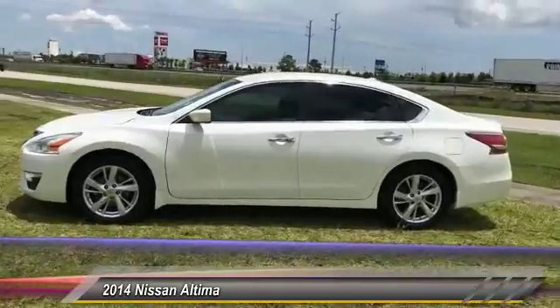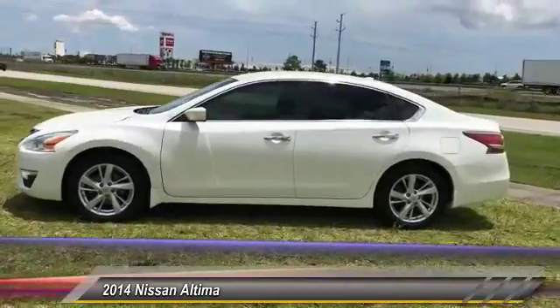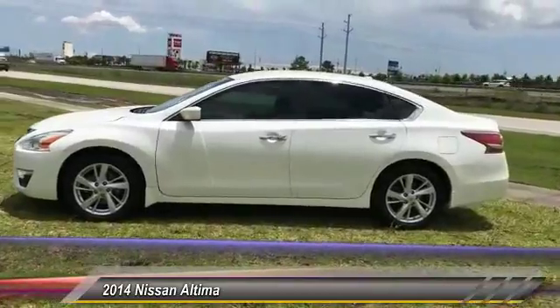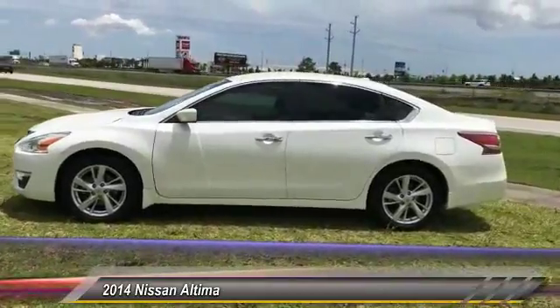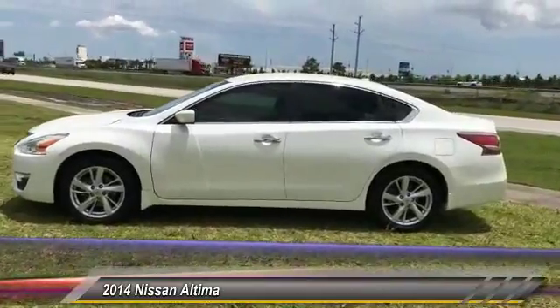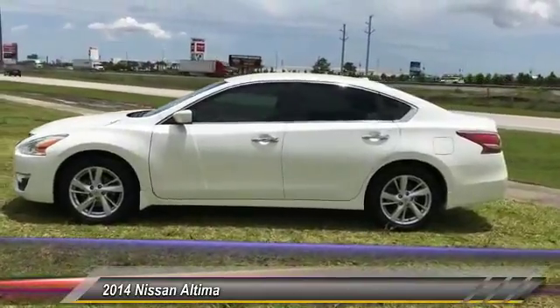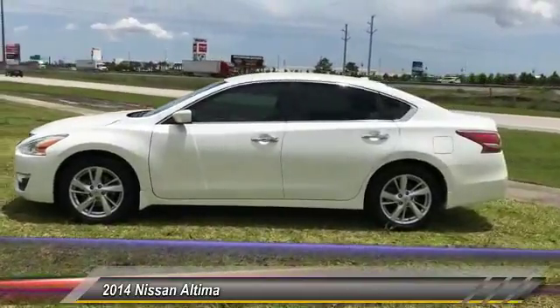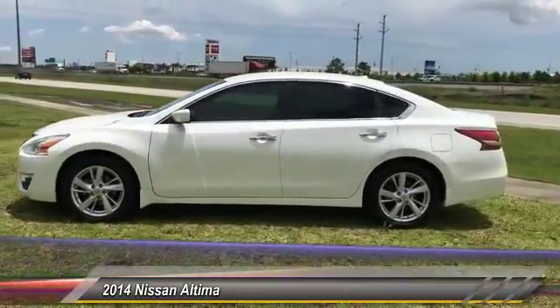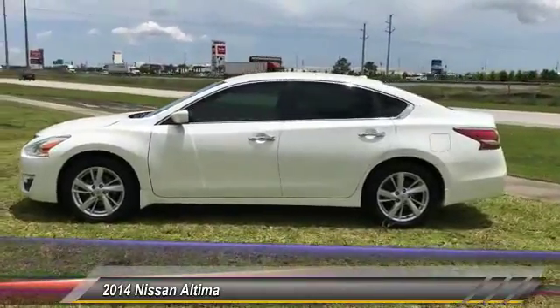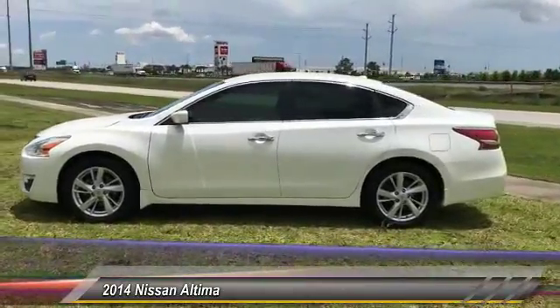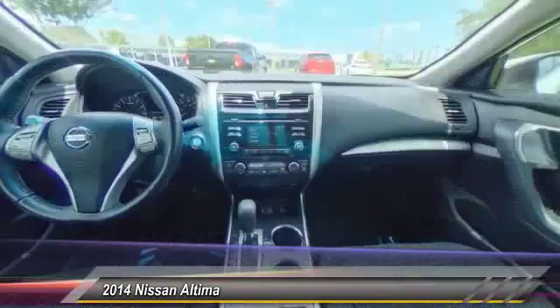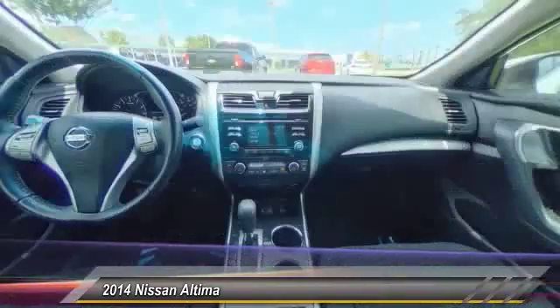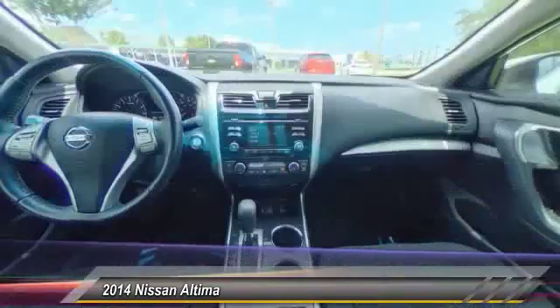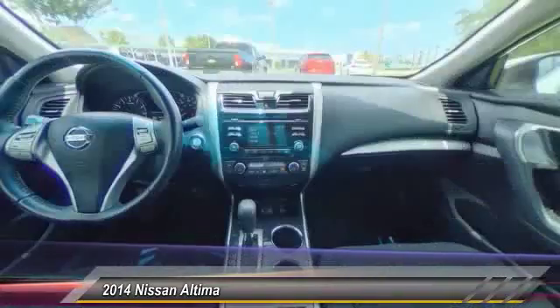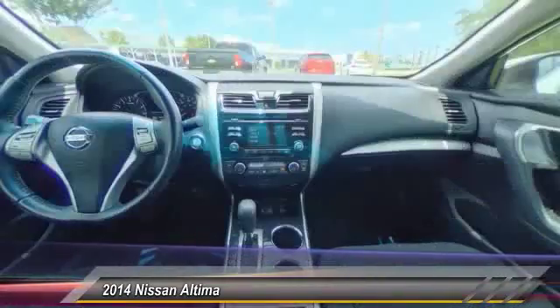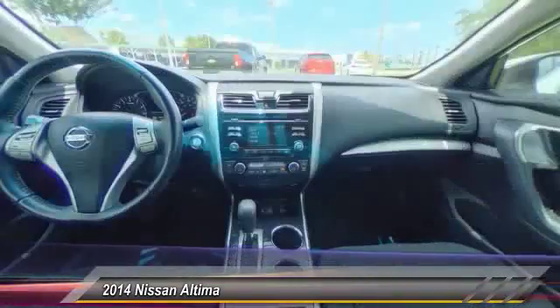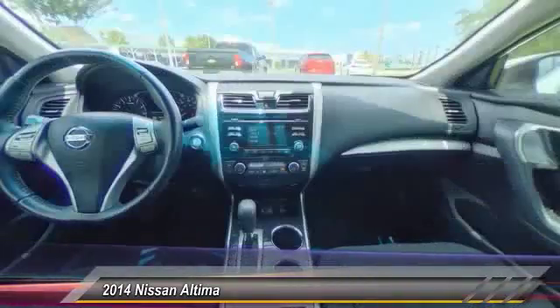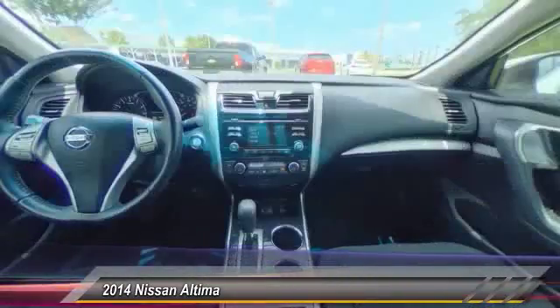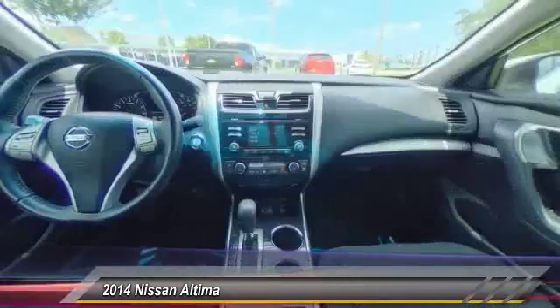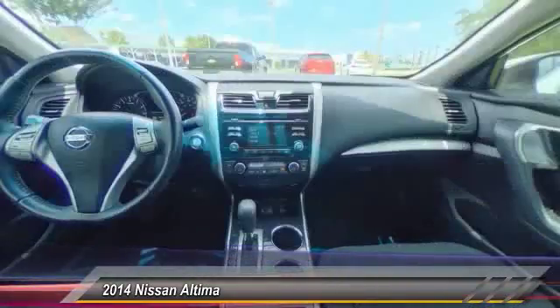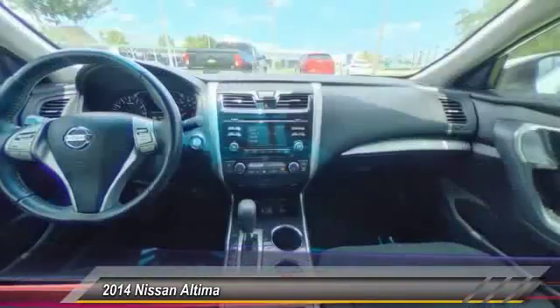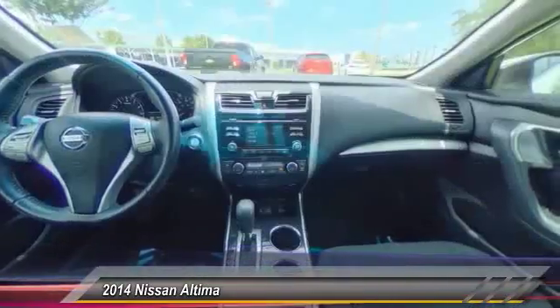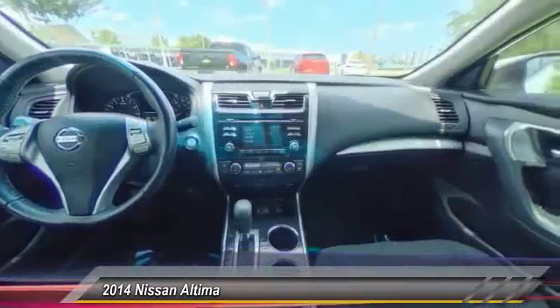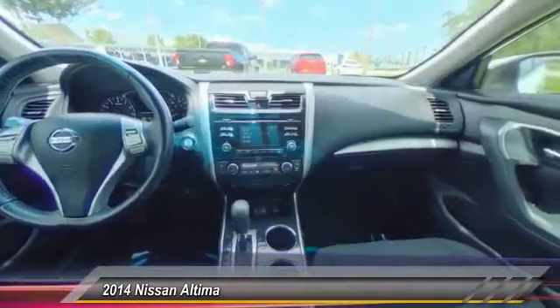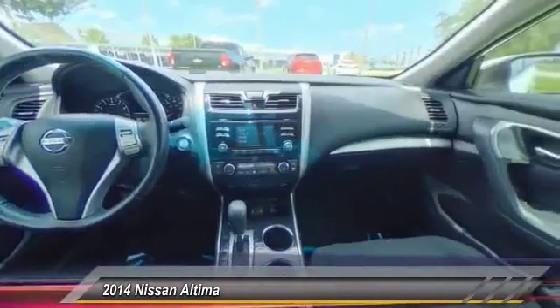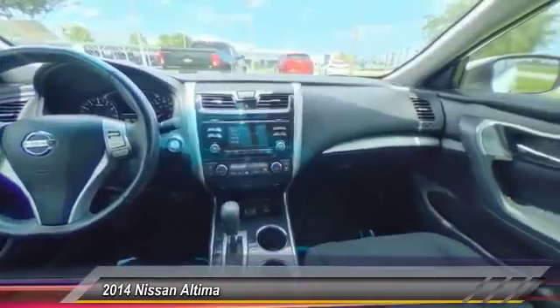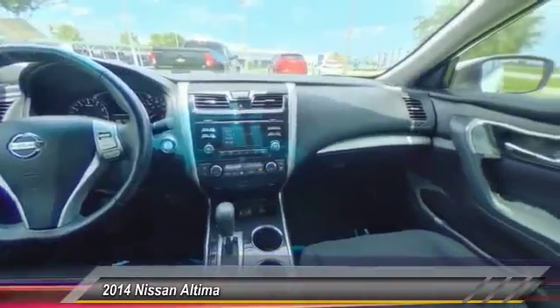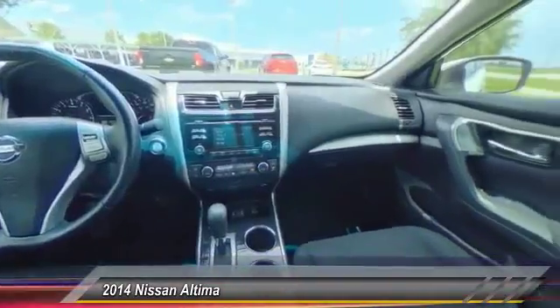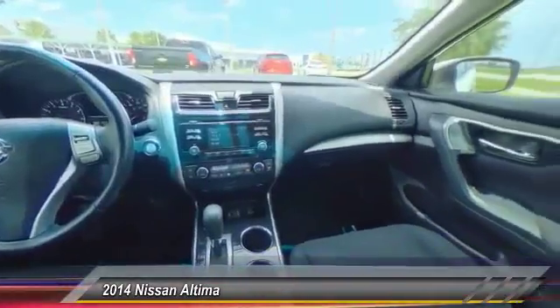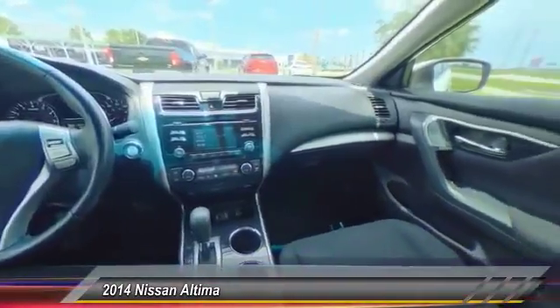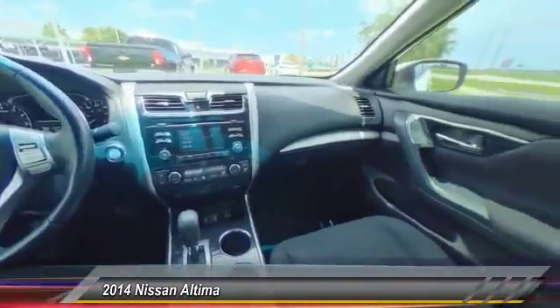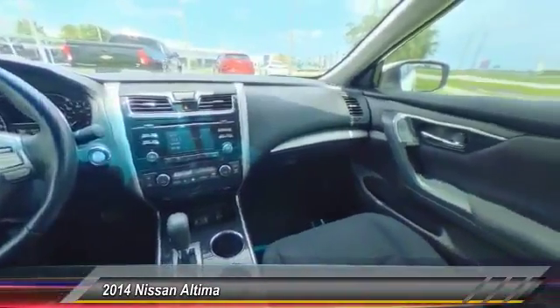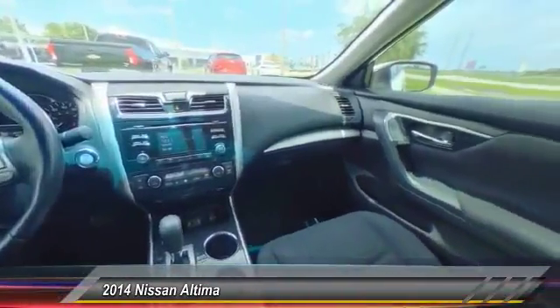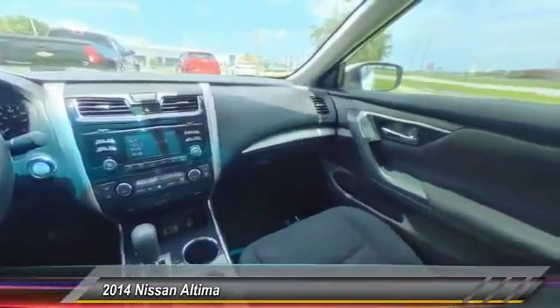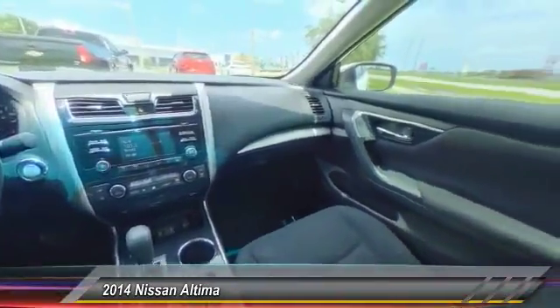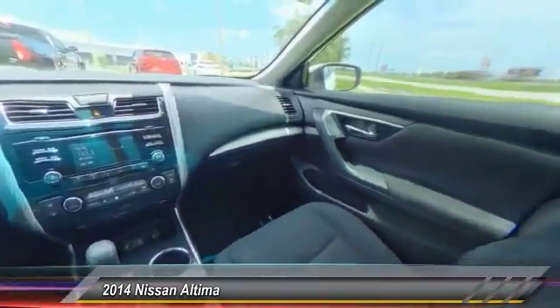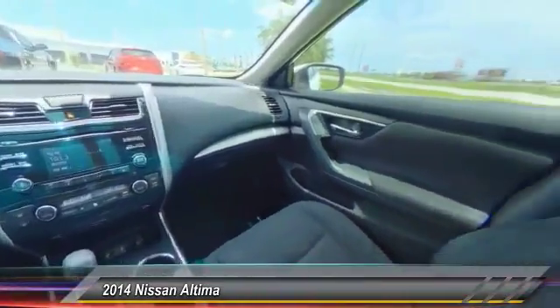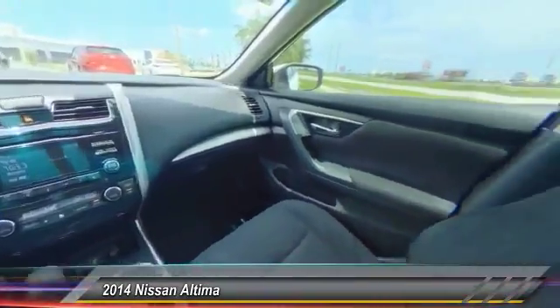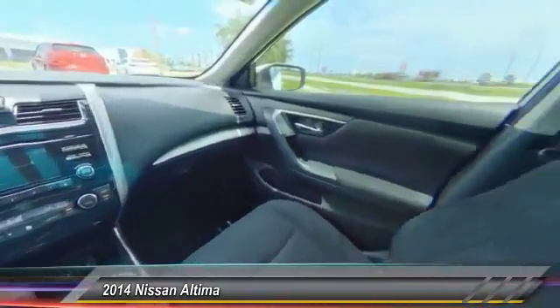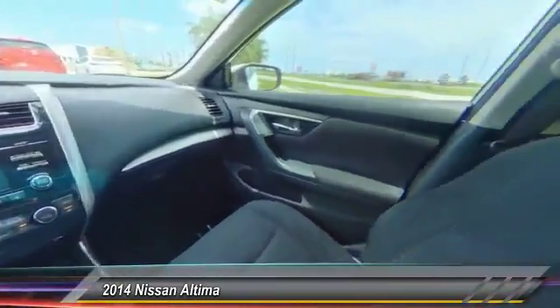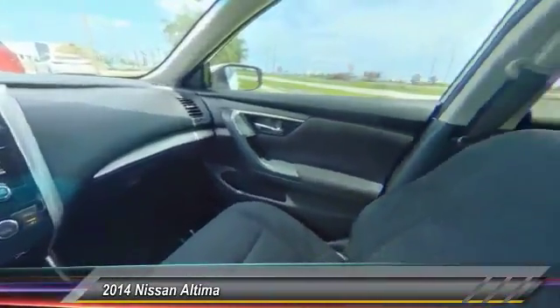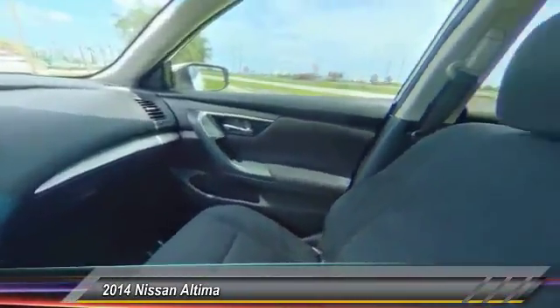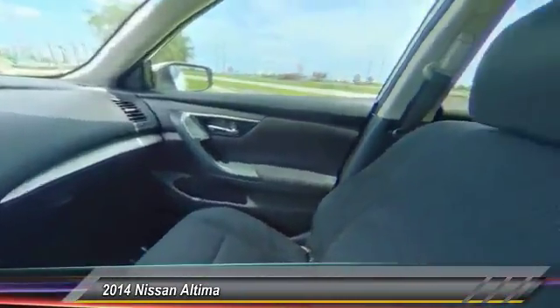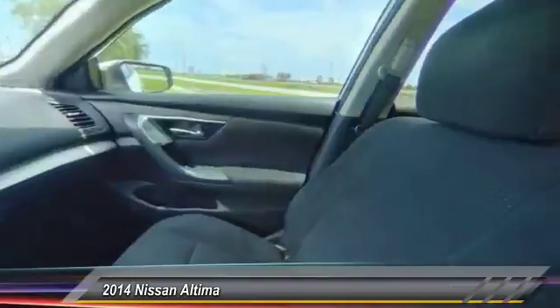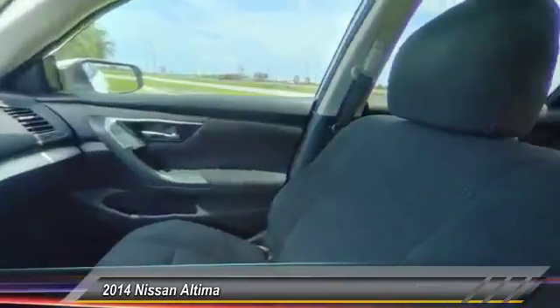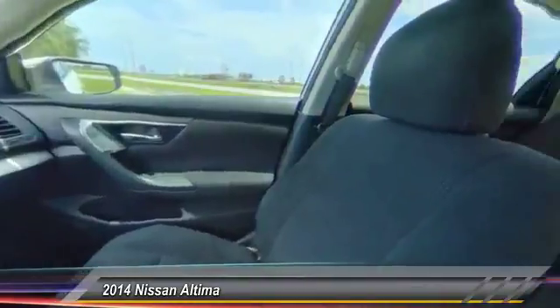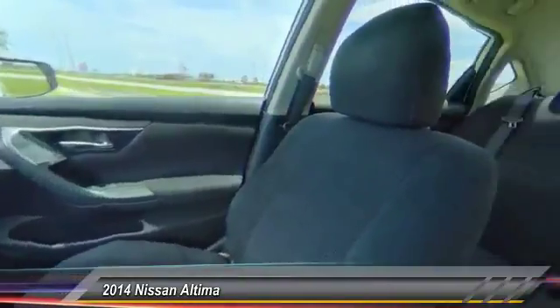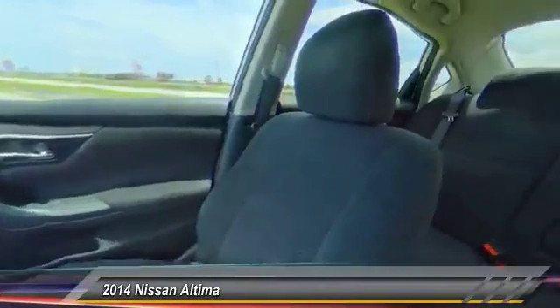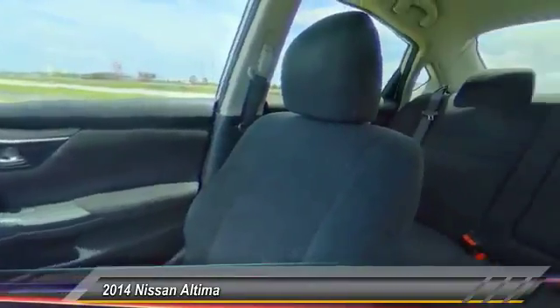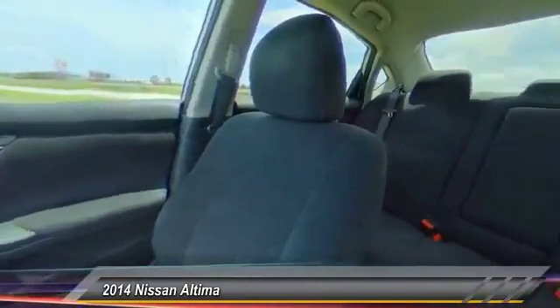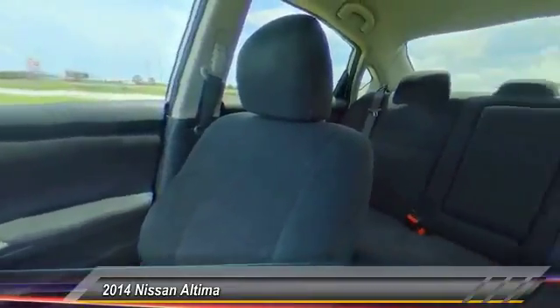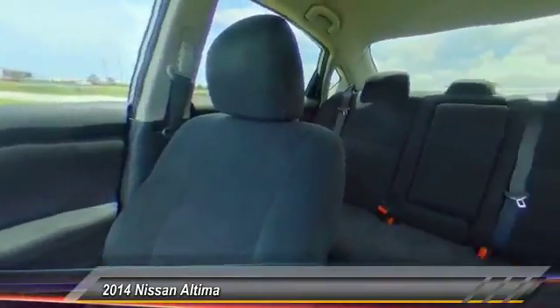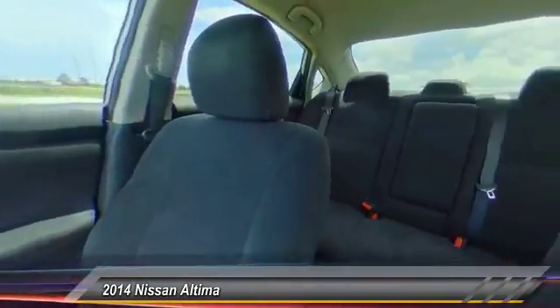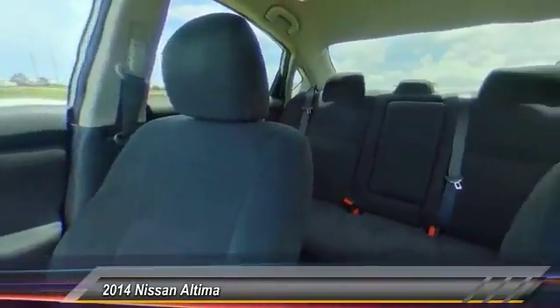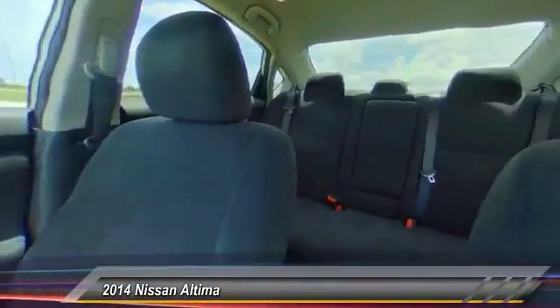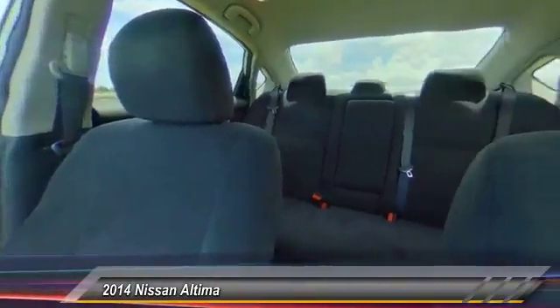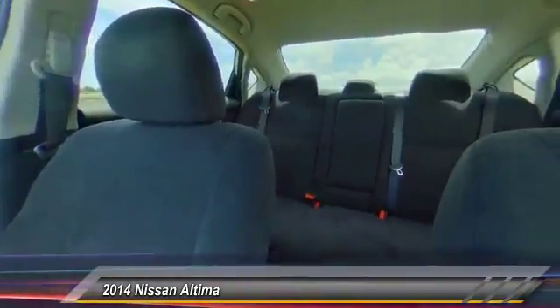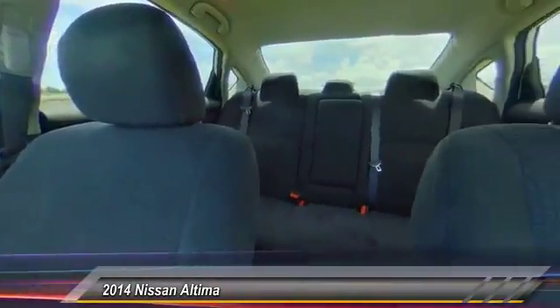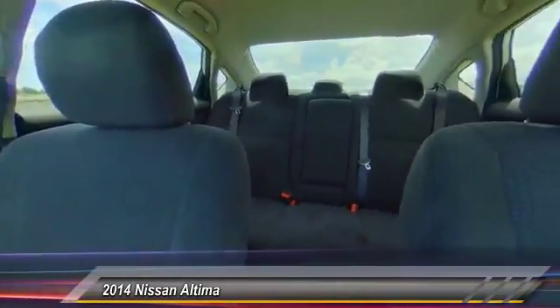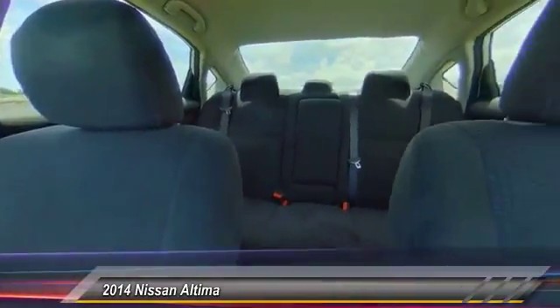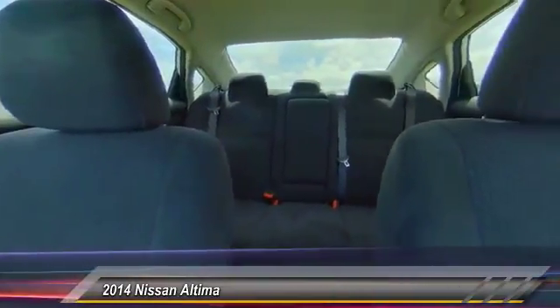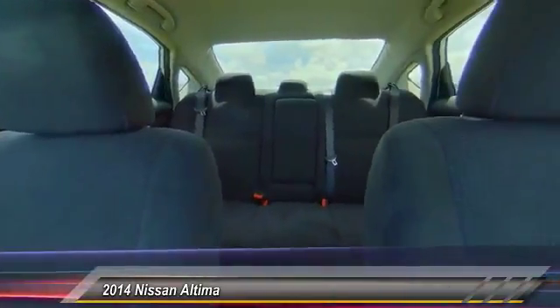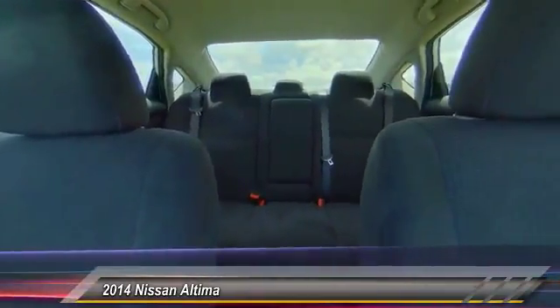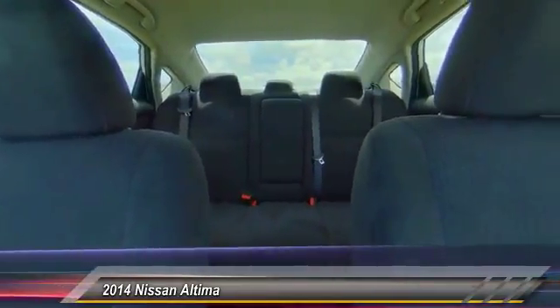This vehicle has less than 90,000 miles. Here are some of this vehicle's great options: stability control, remote engine start.